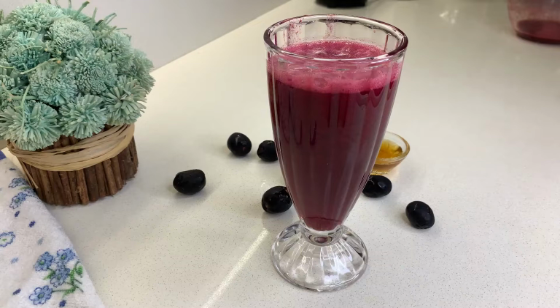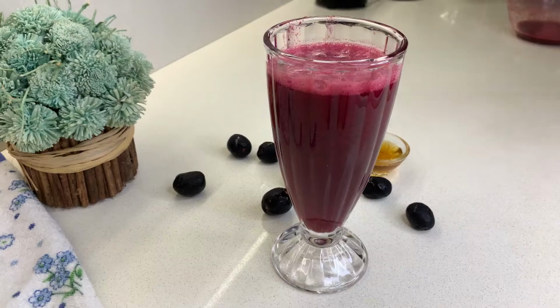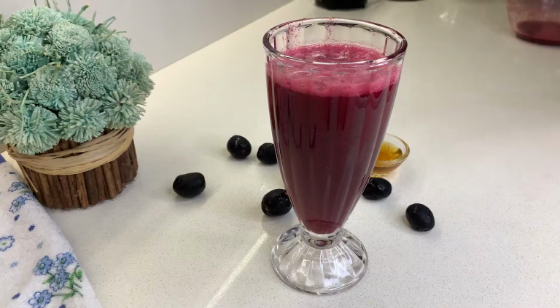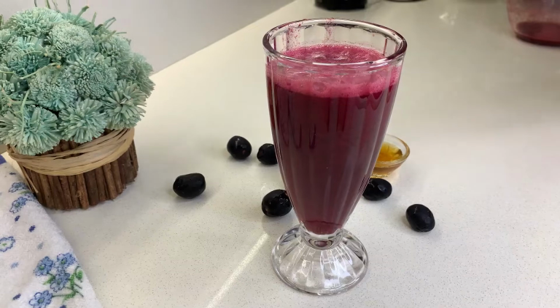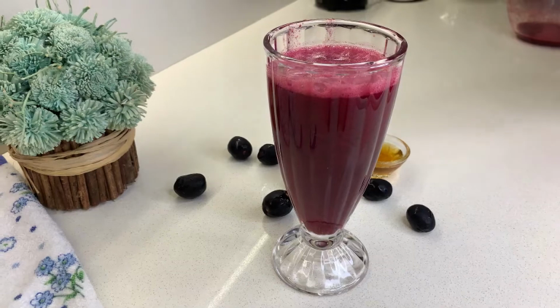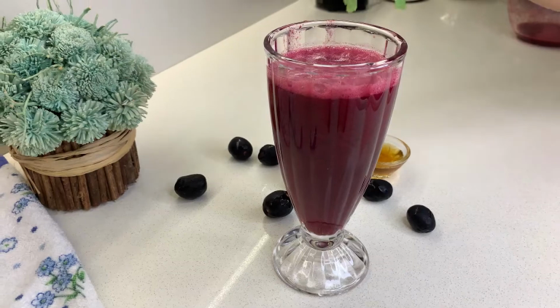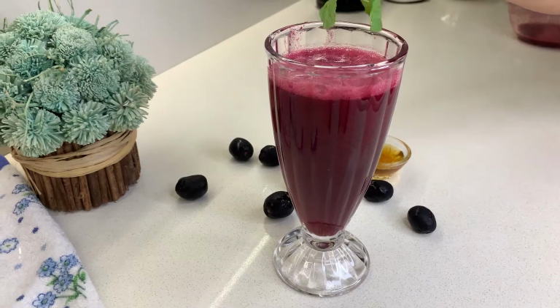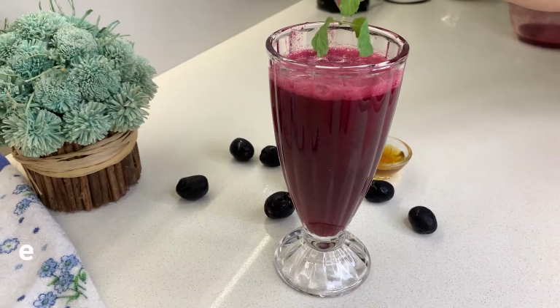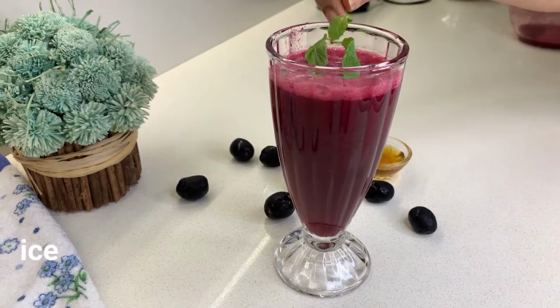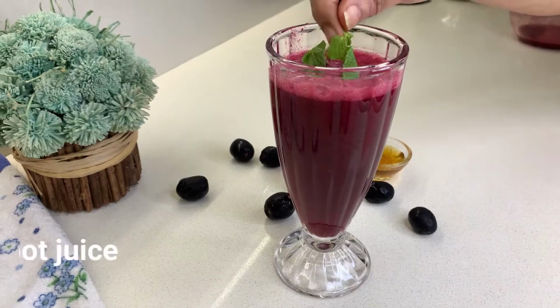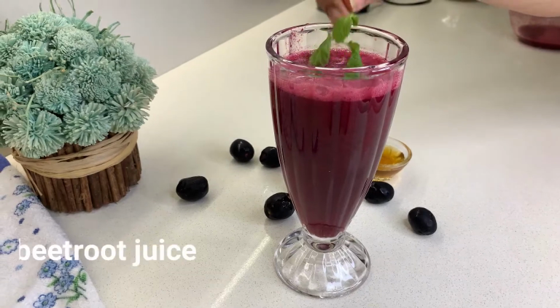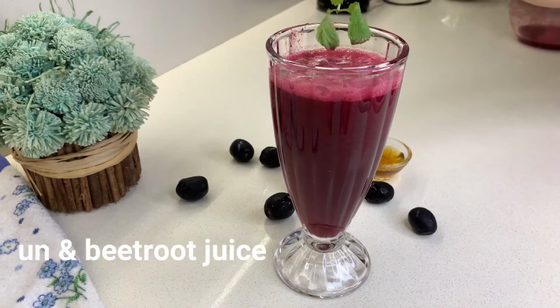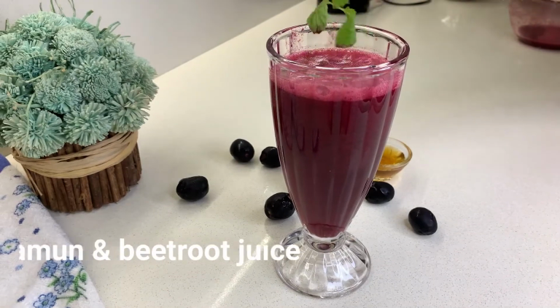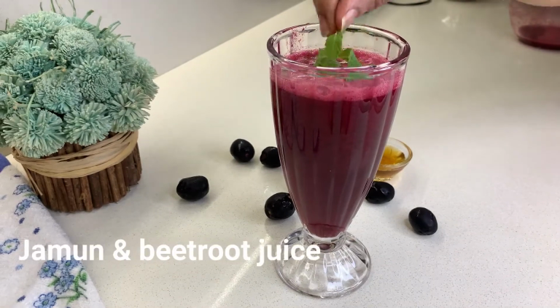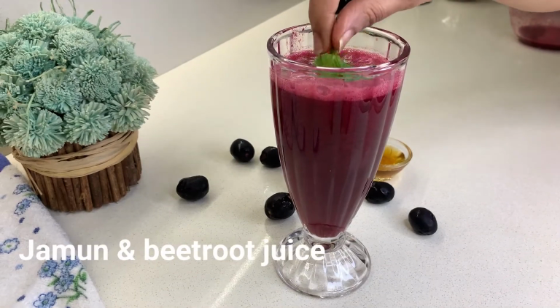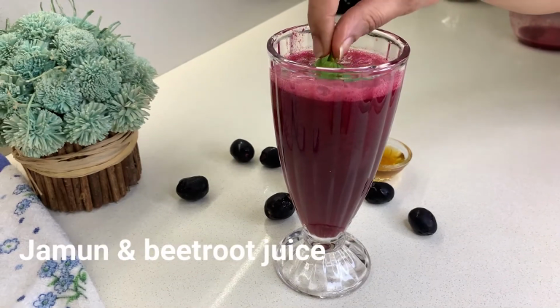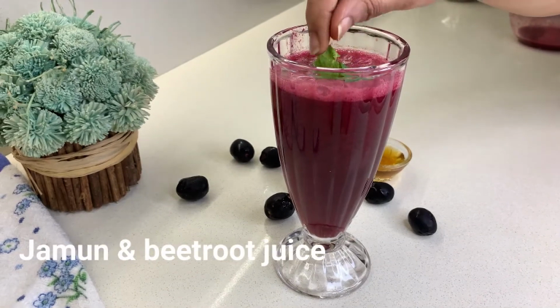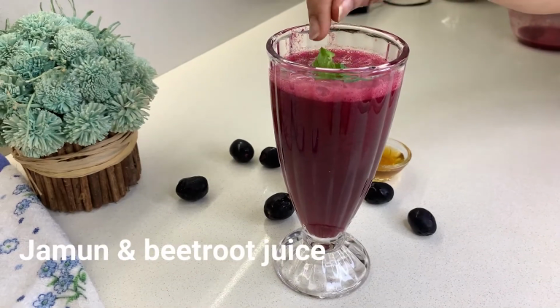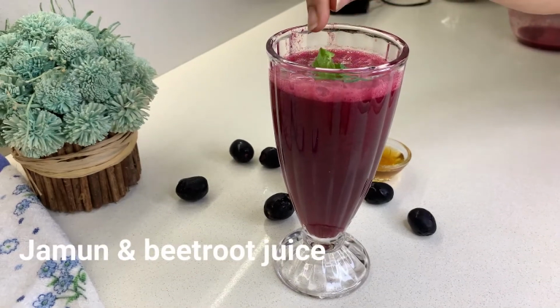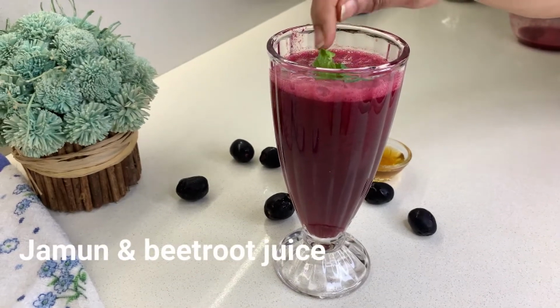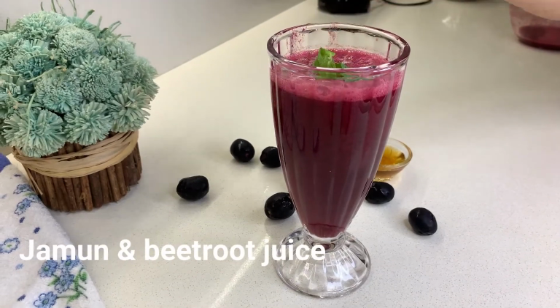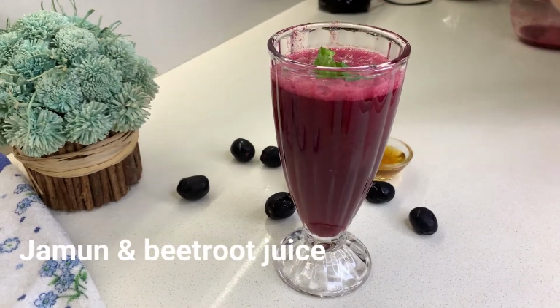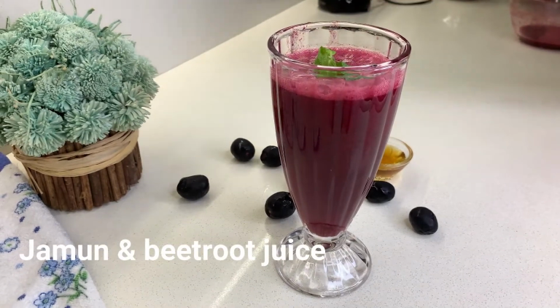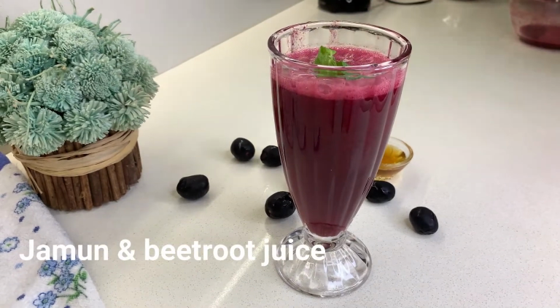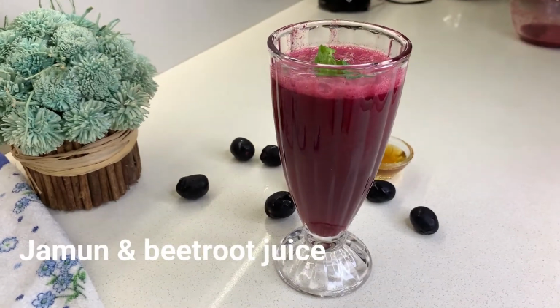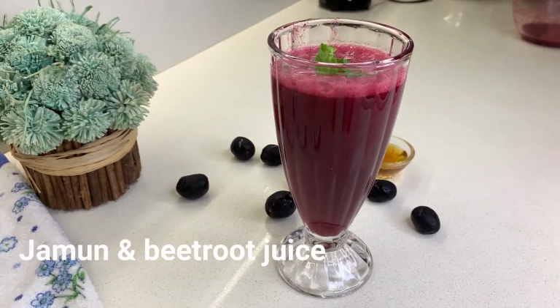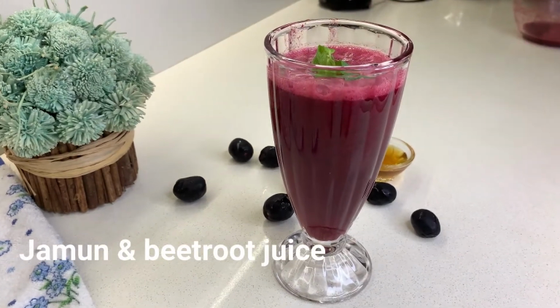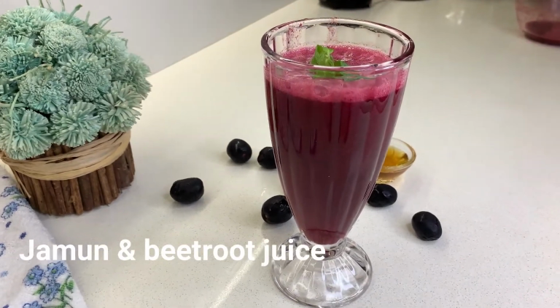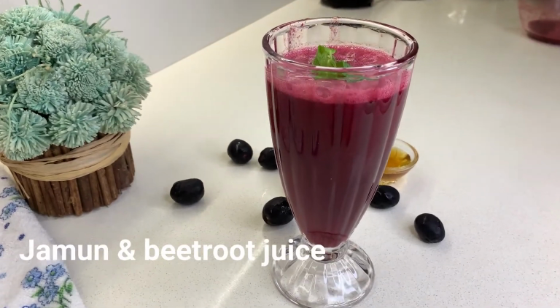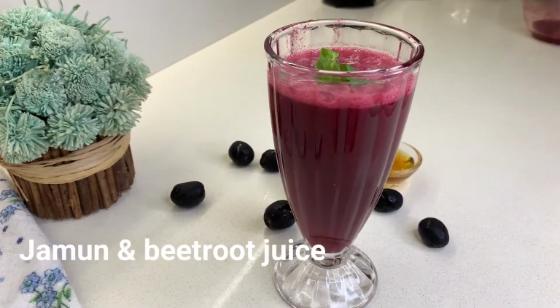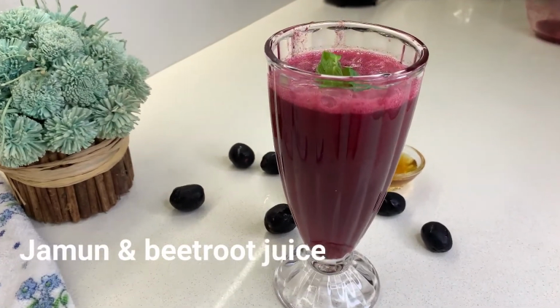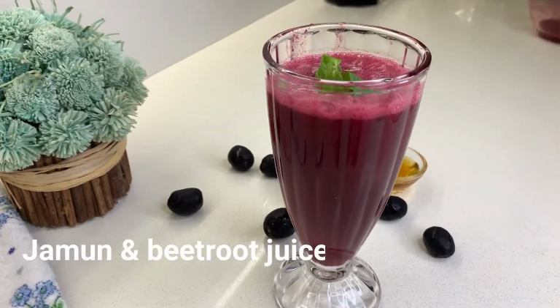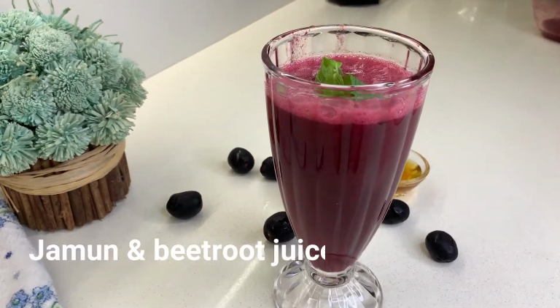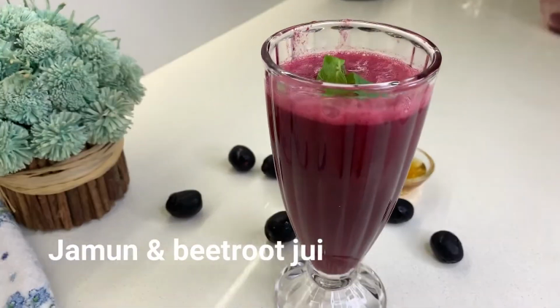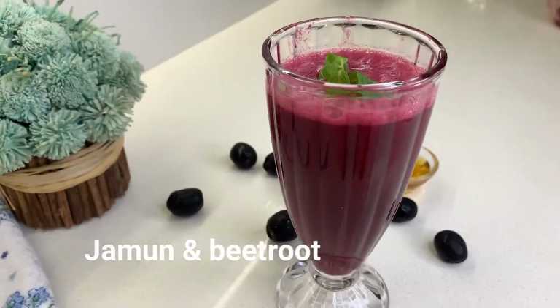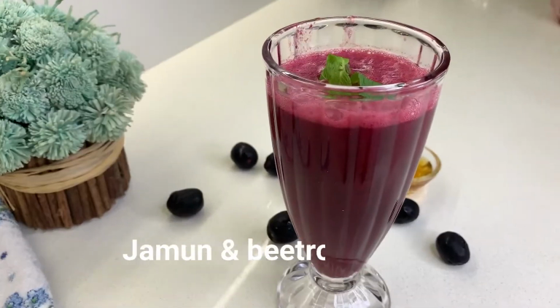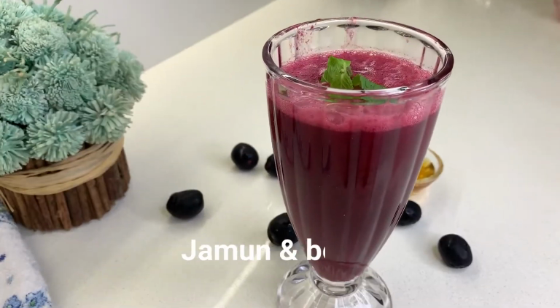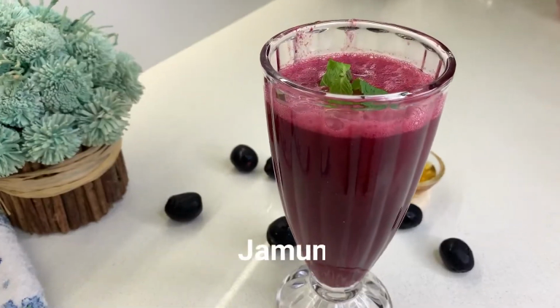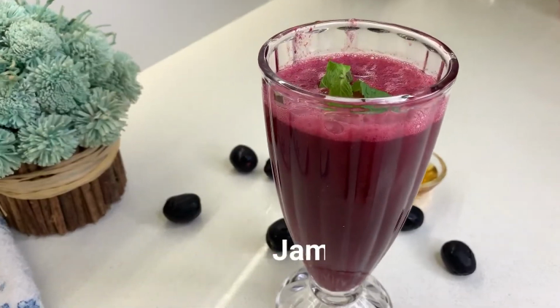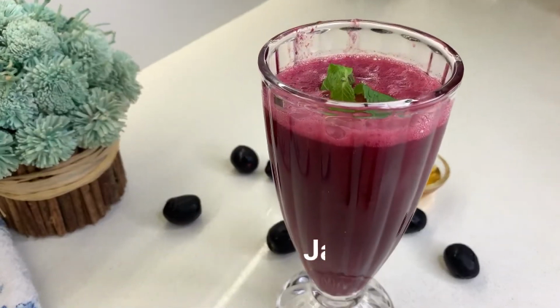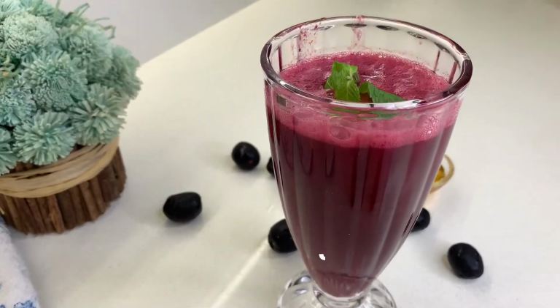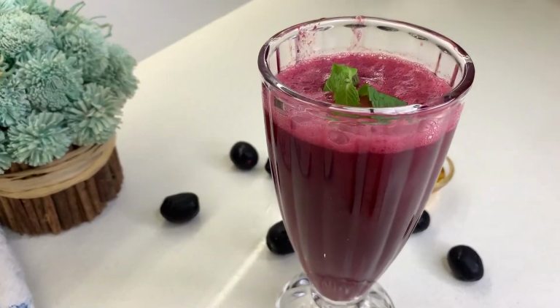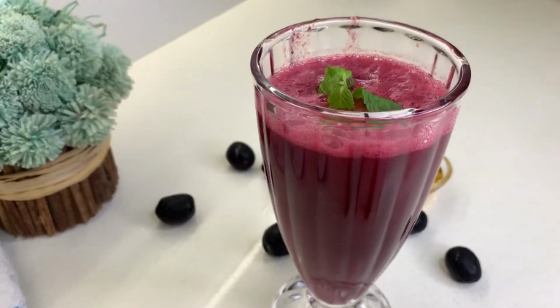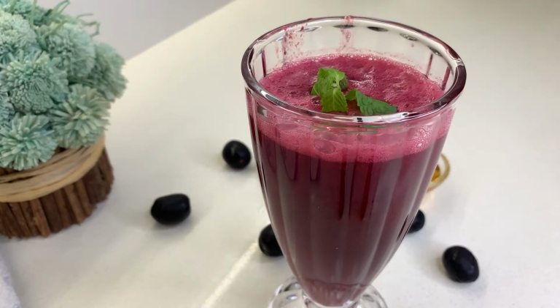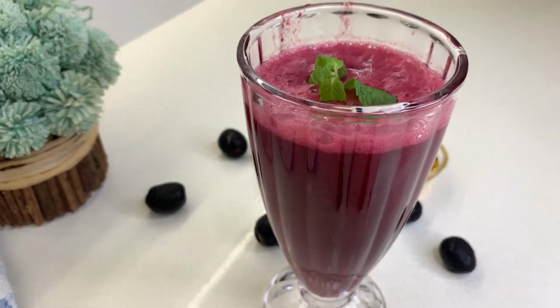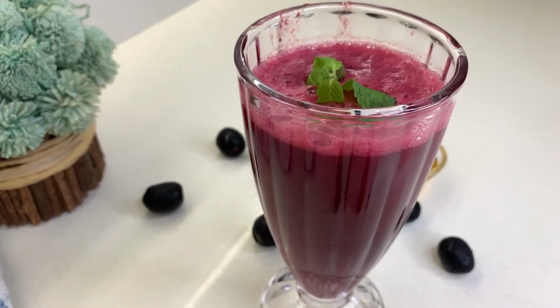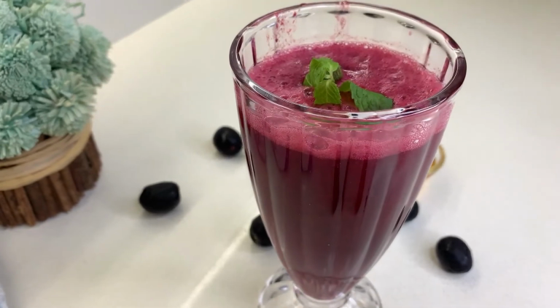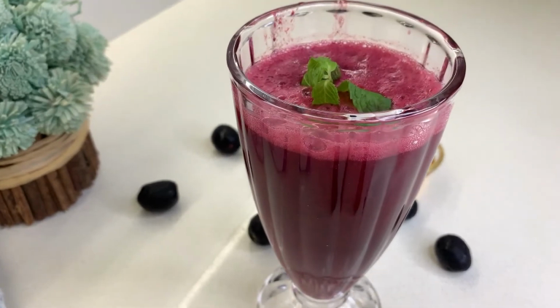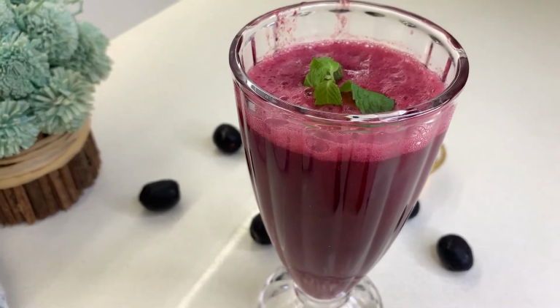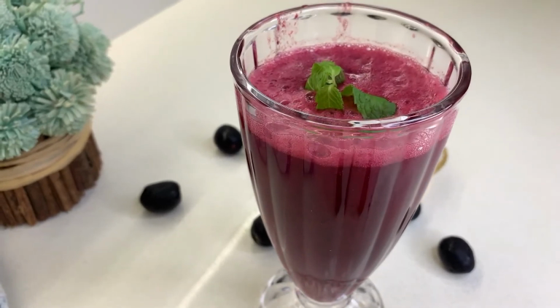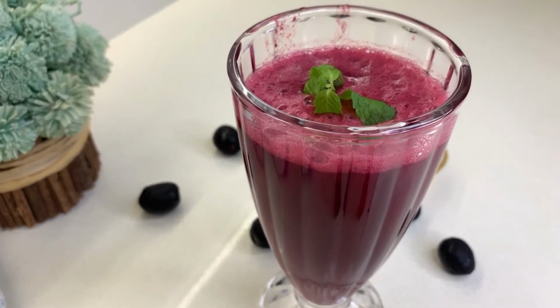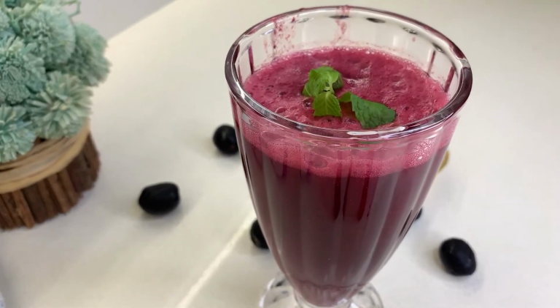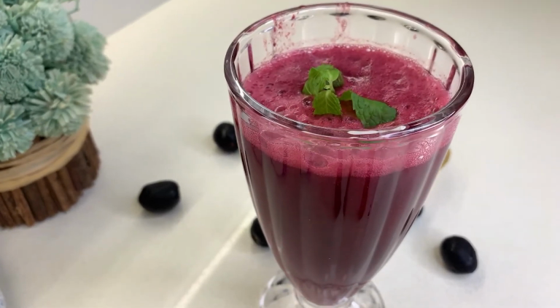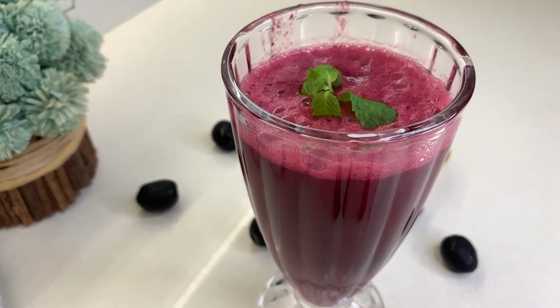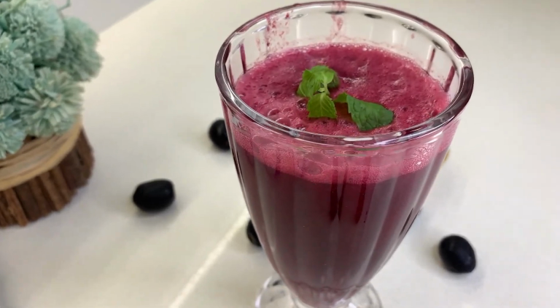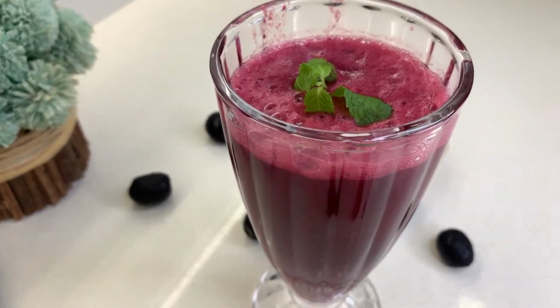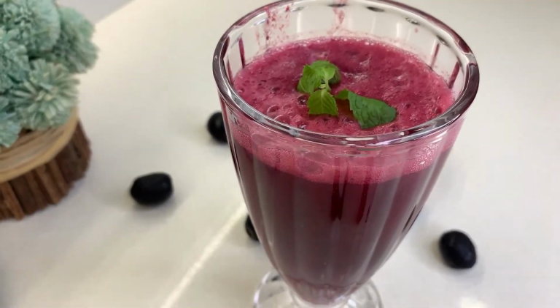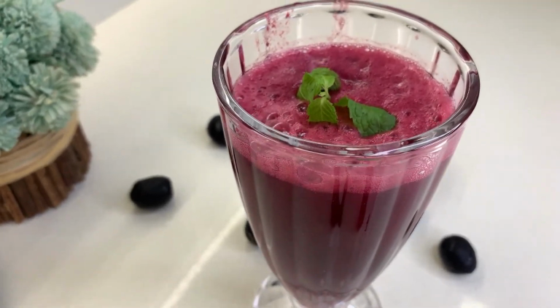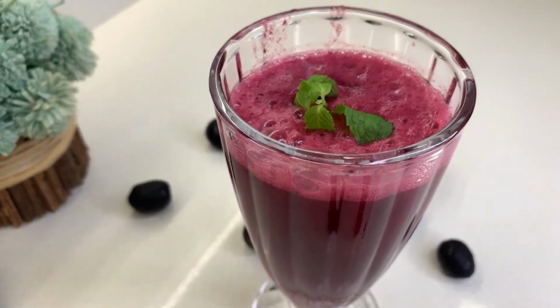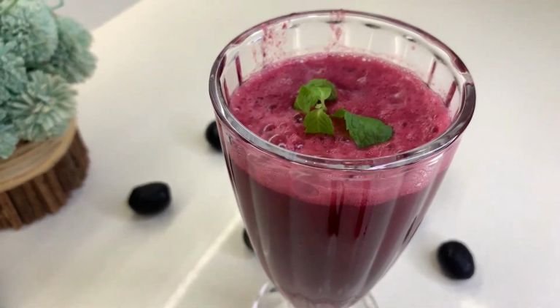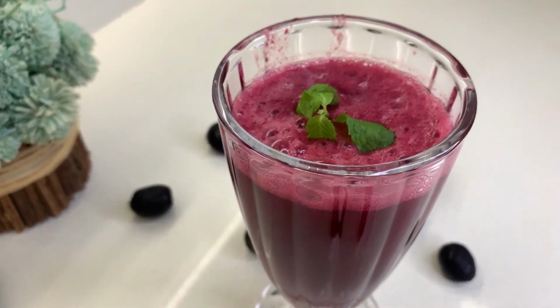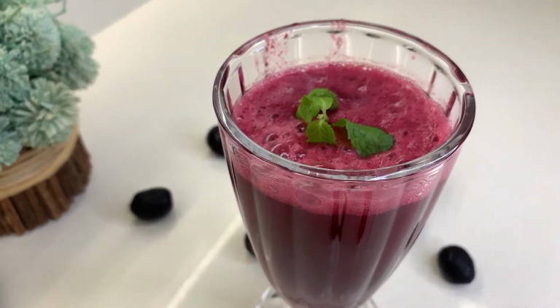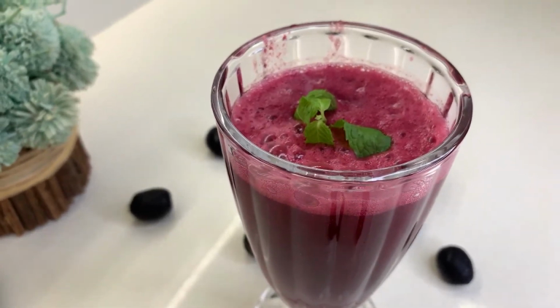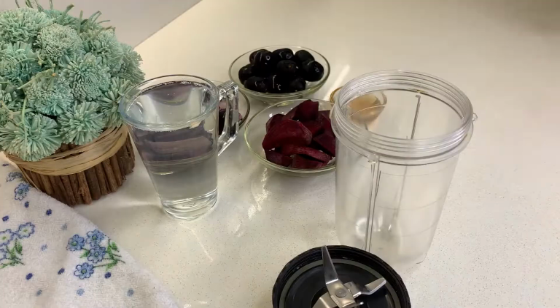Hi friends, let's make beetroot and jamun juice. There are many health benefits of jamun and beetroot.